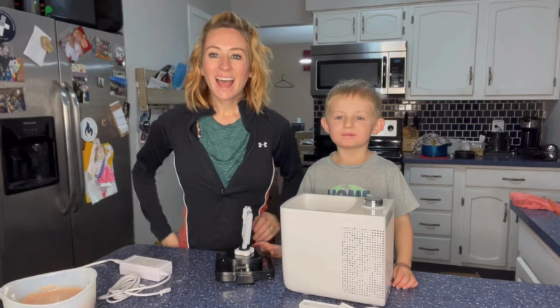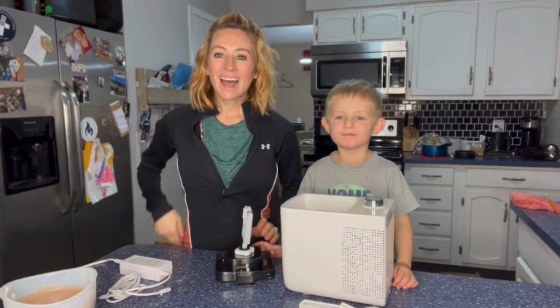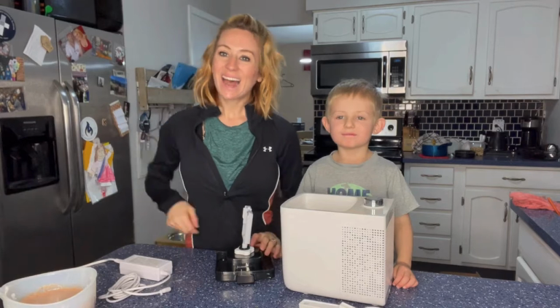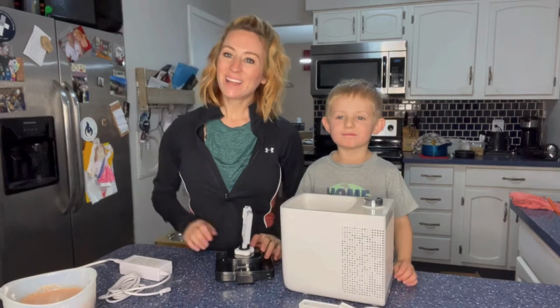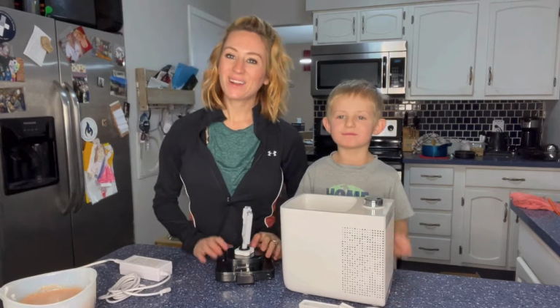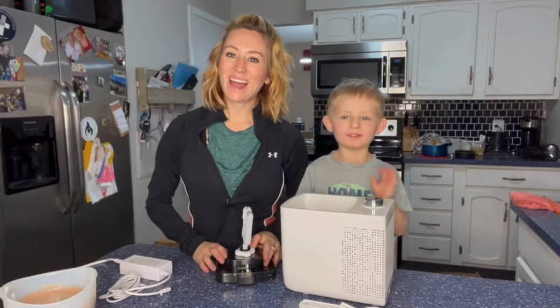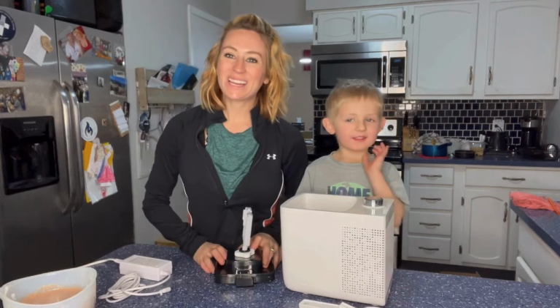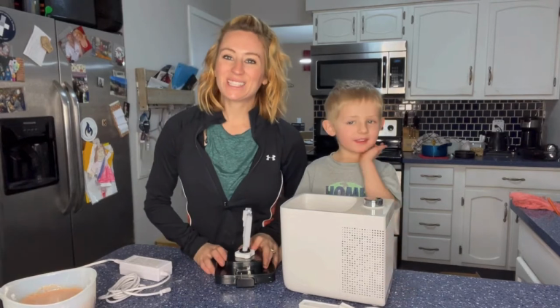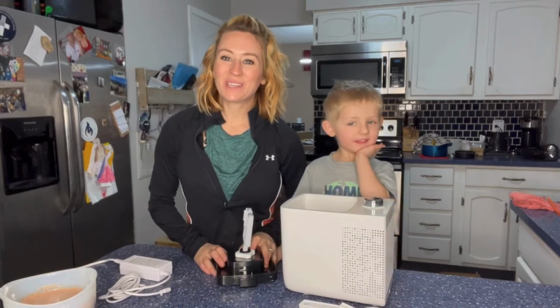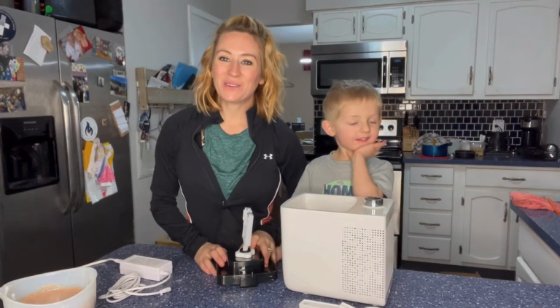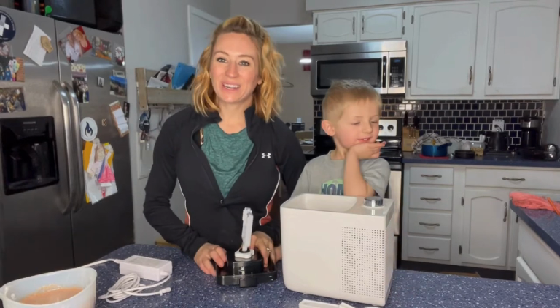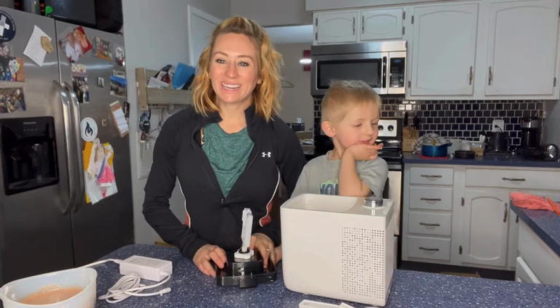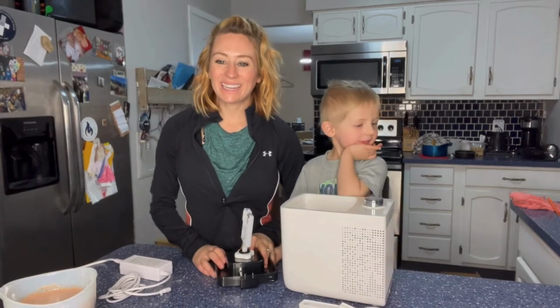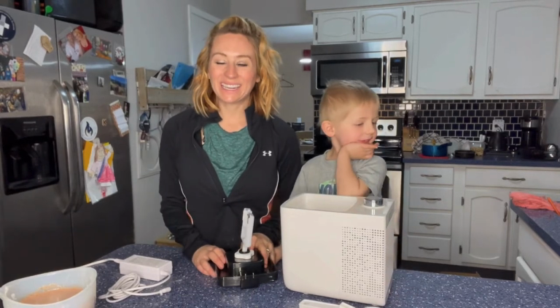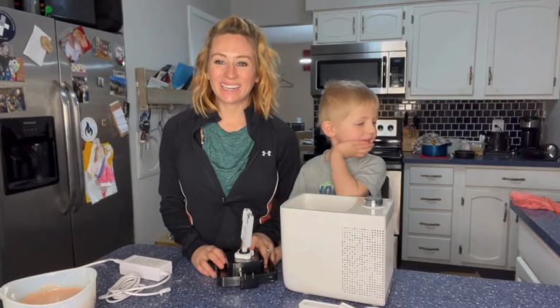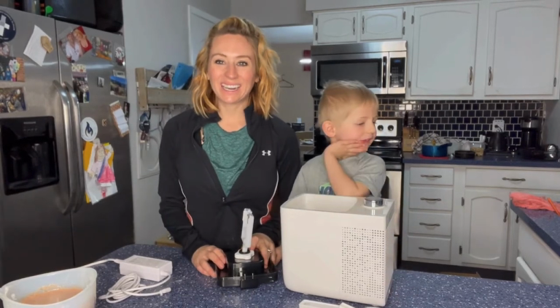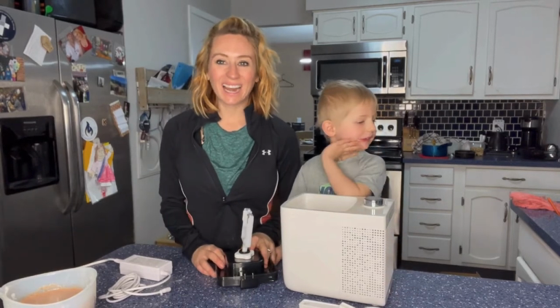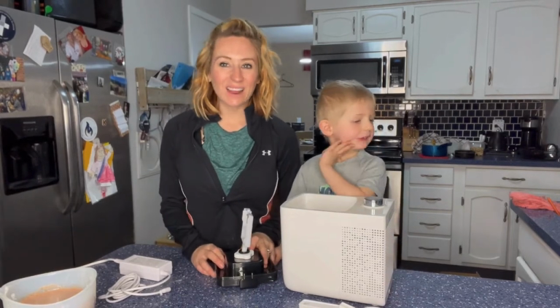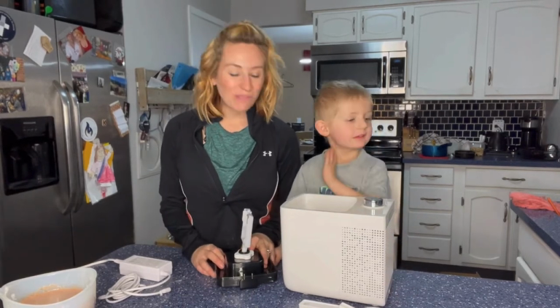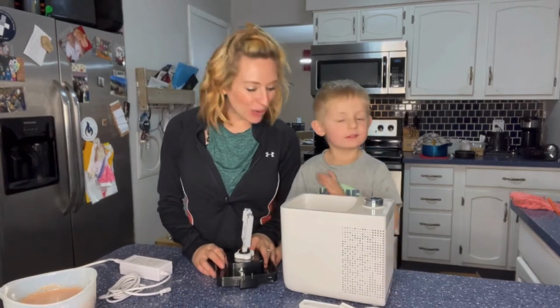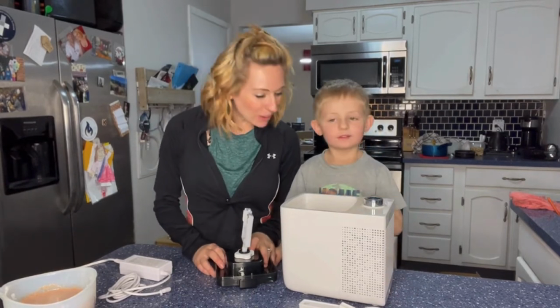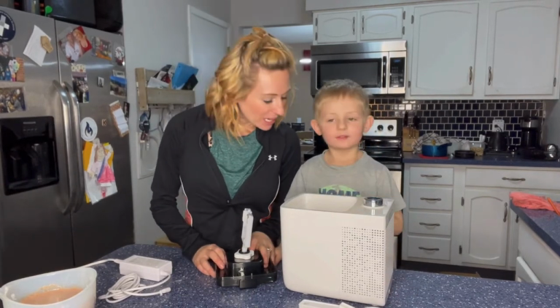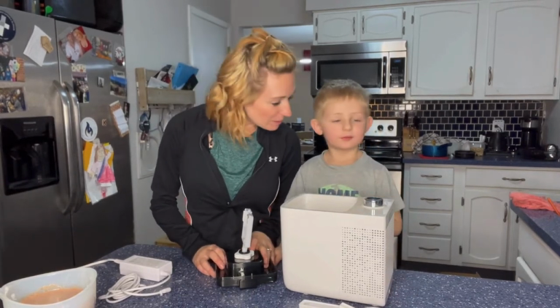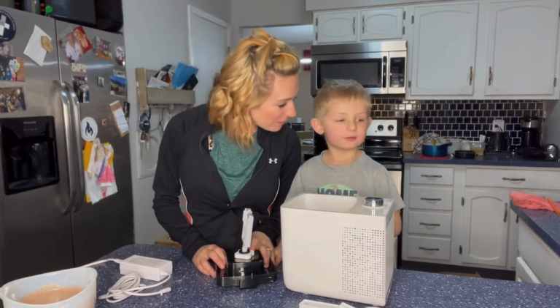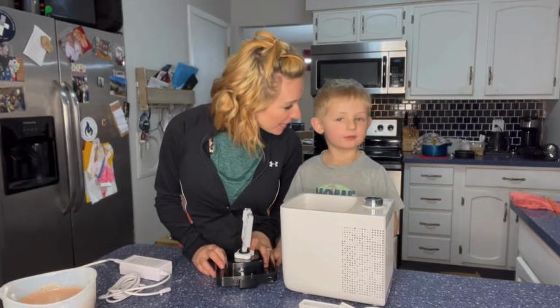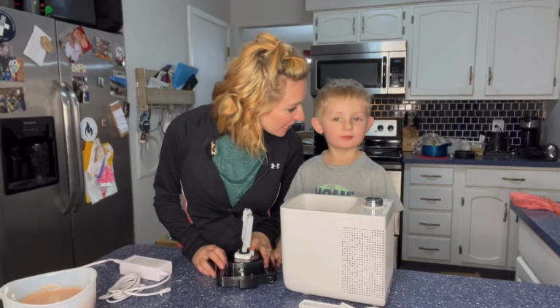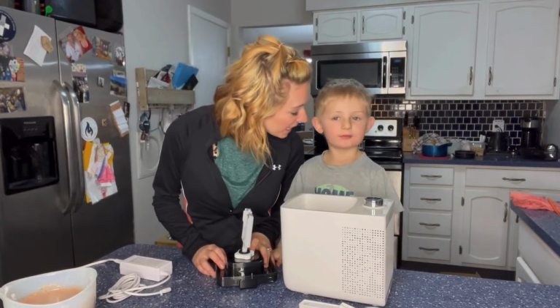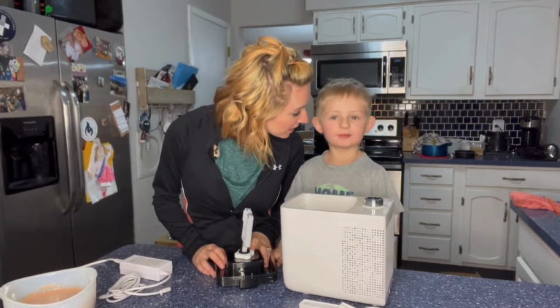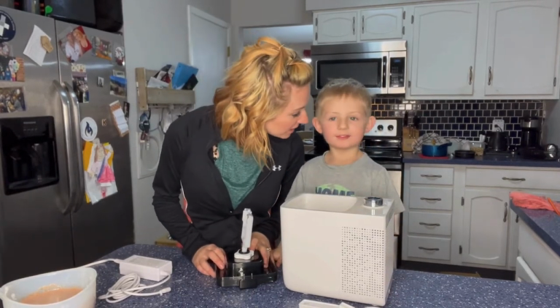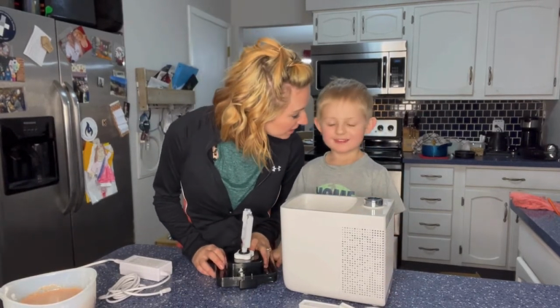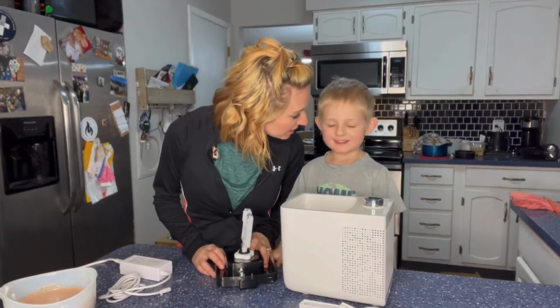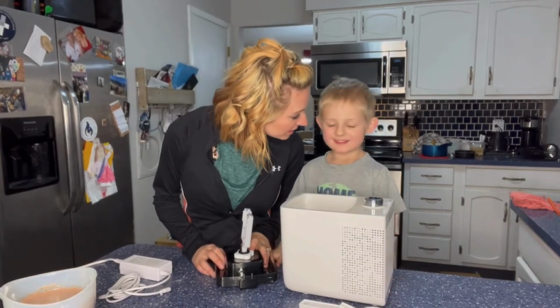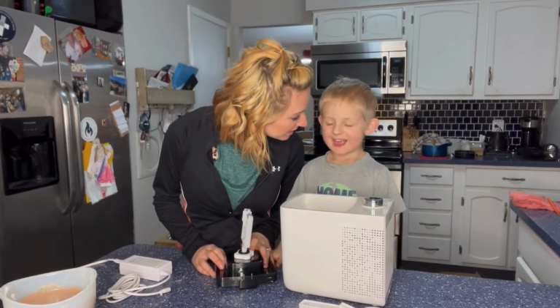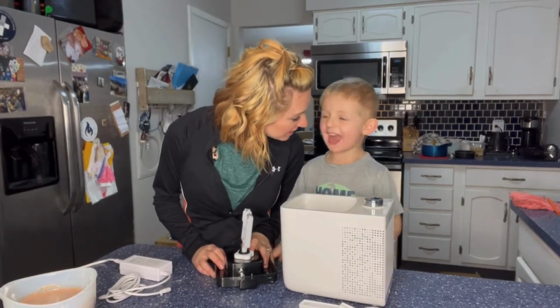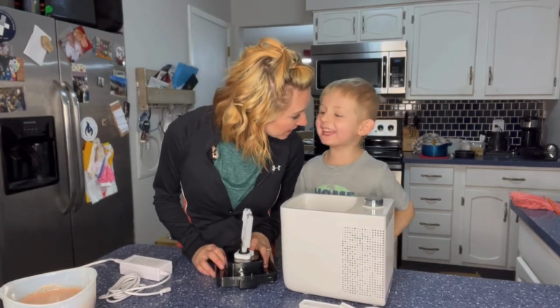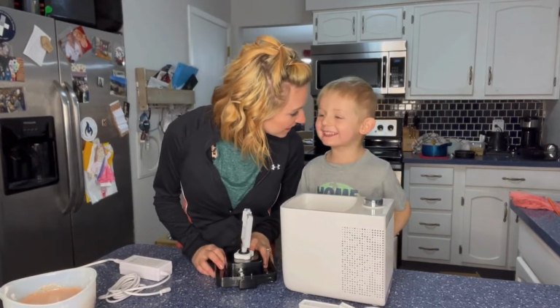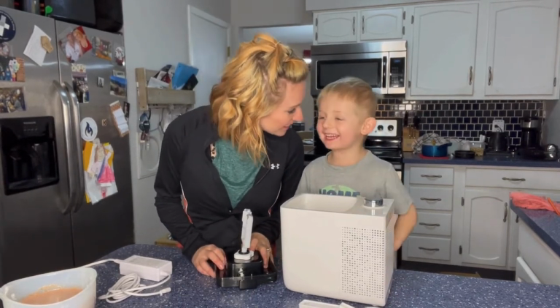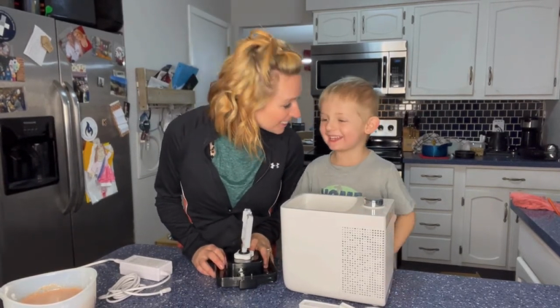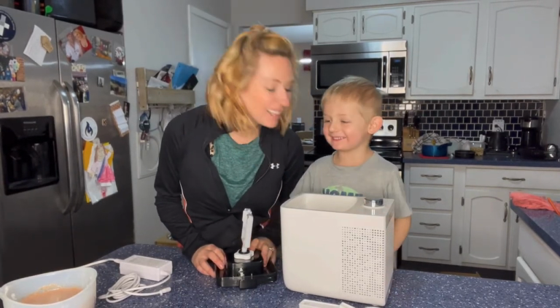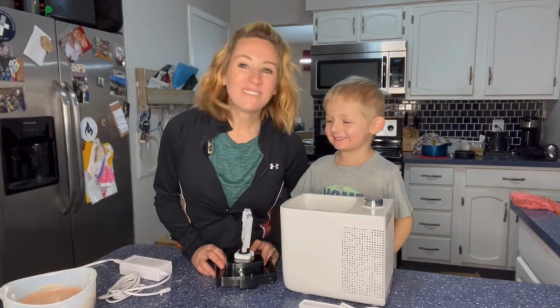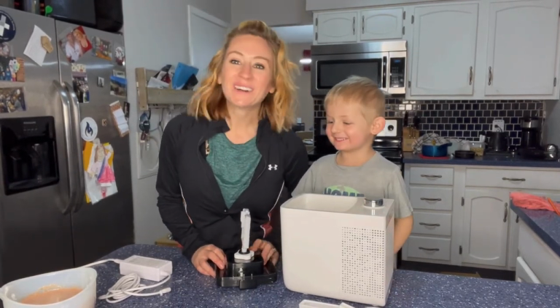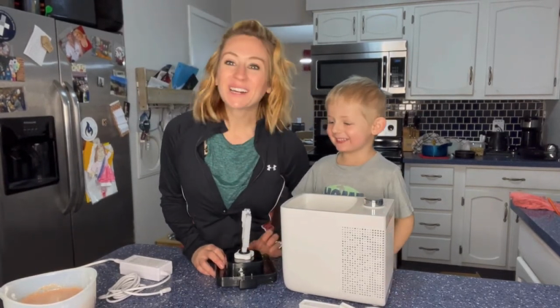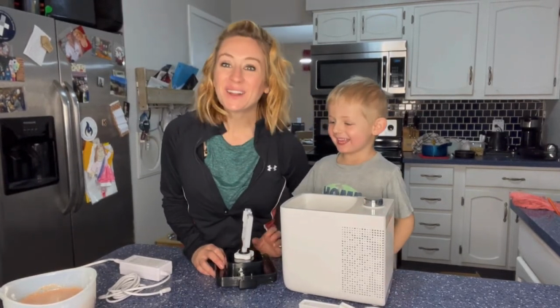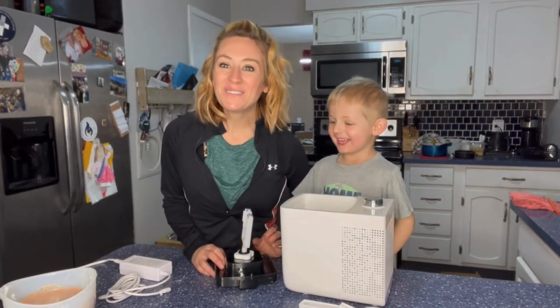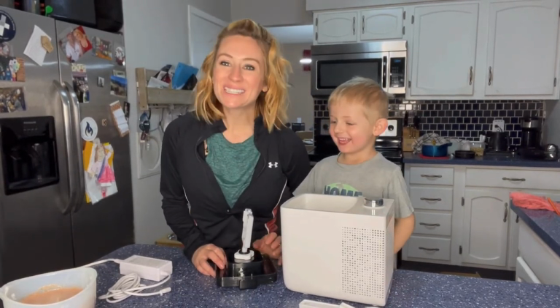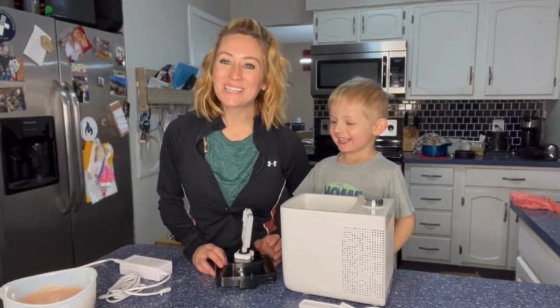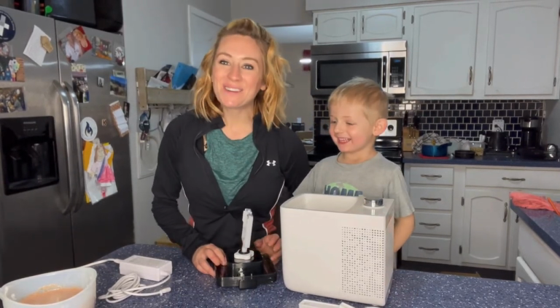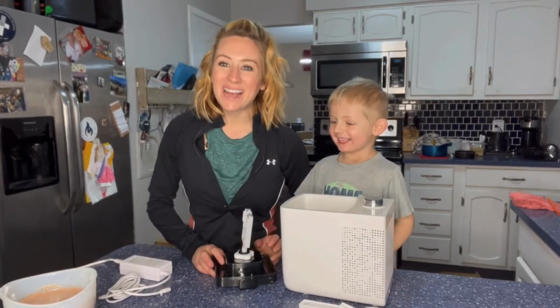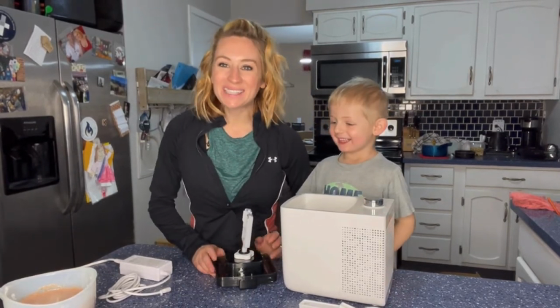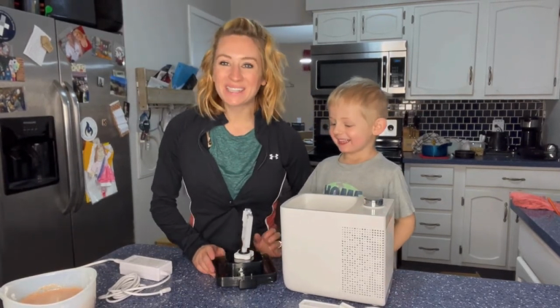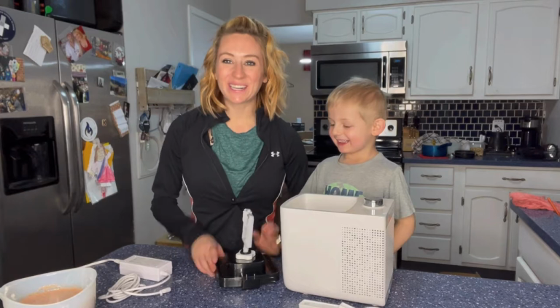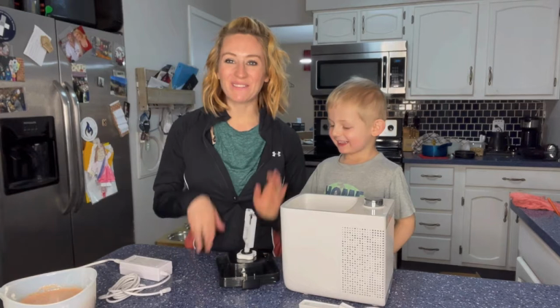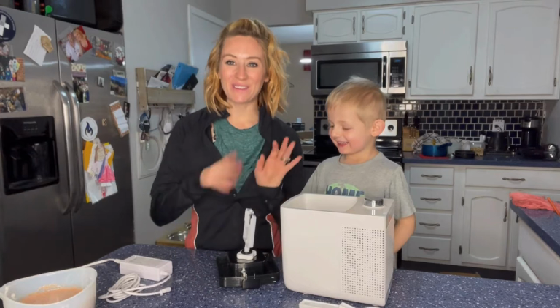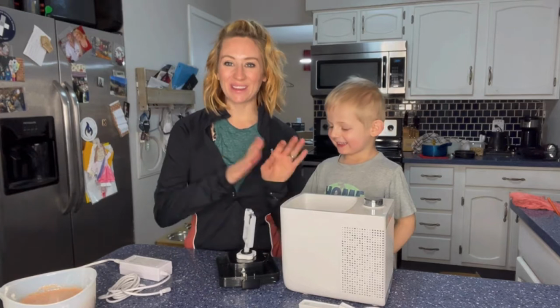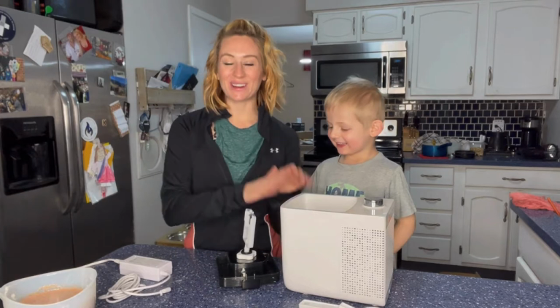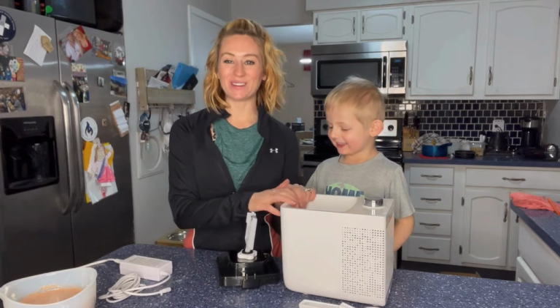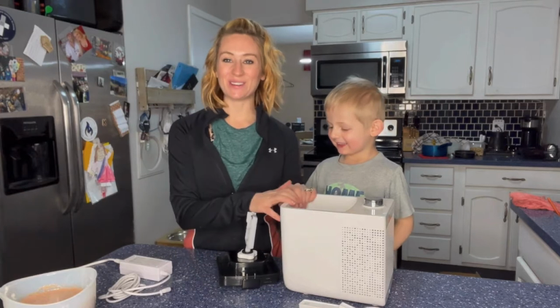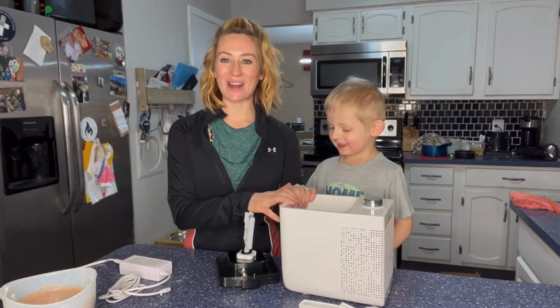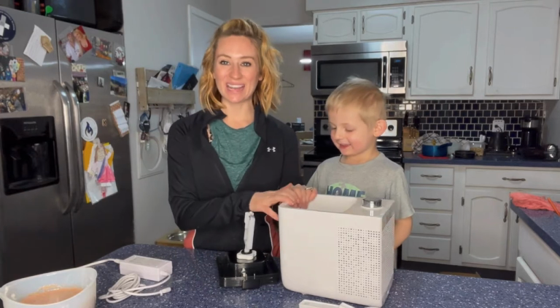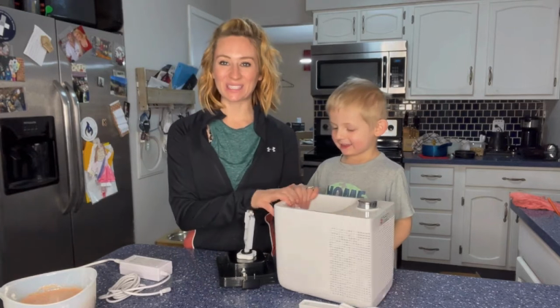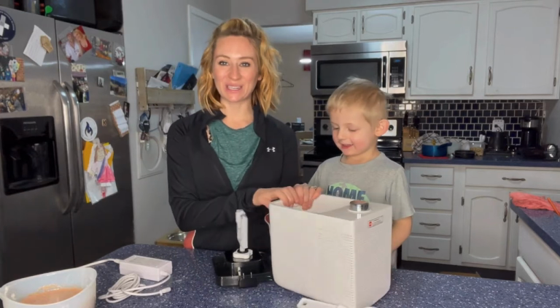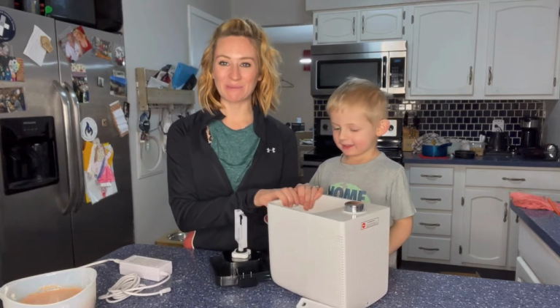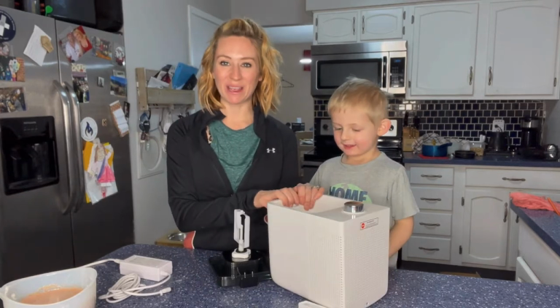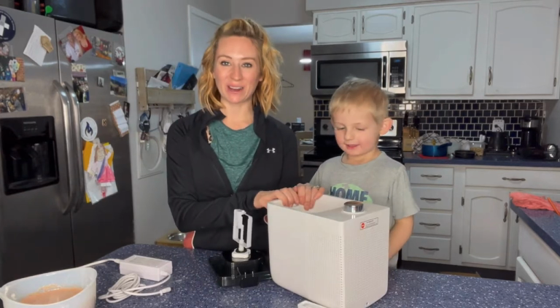Hi you guys, so we're here and what are we going to be making? Ice cream! We're going to make some ice cream with our new ice cream maker.